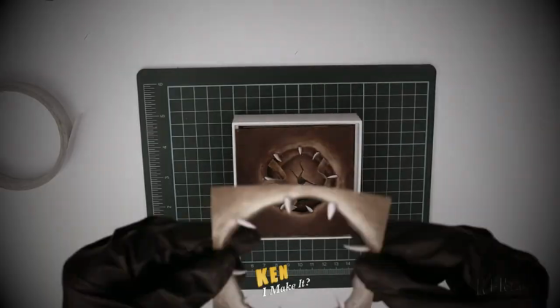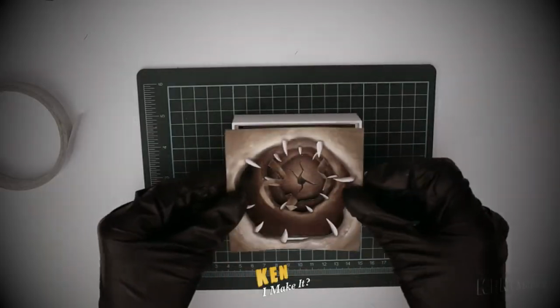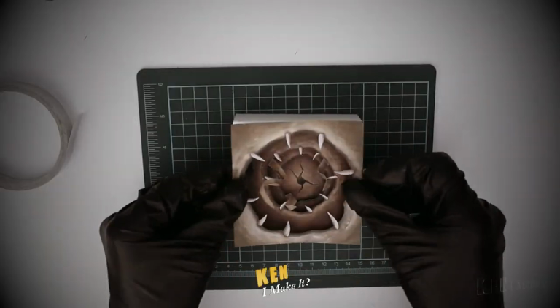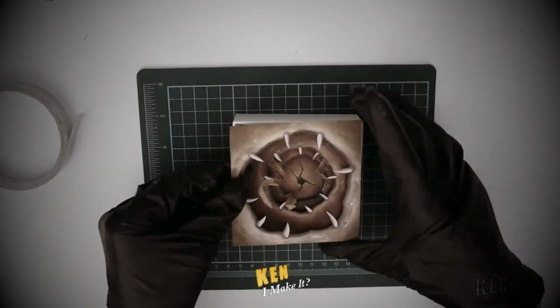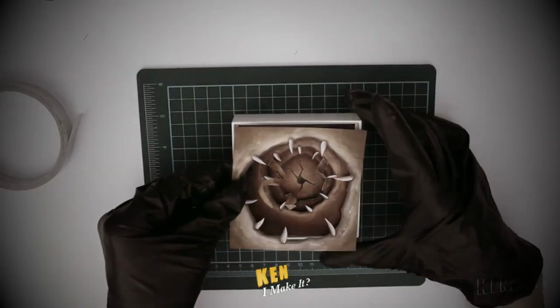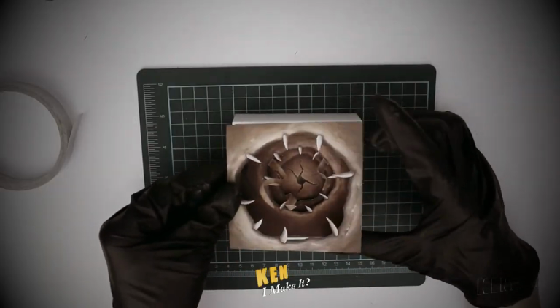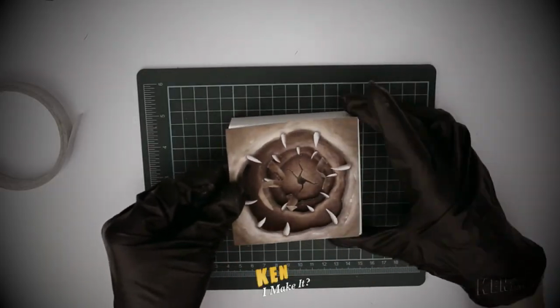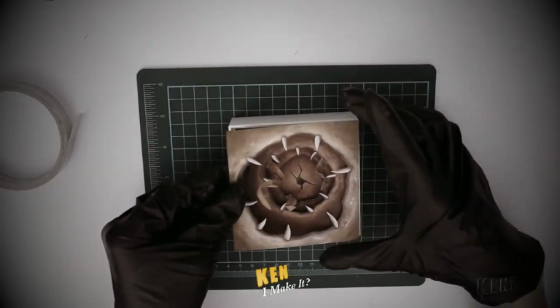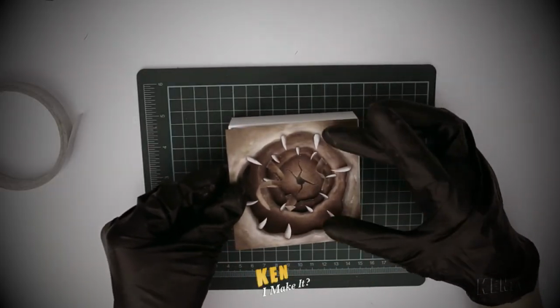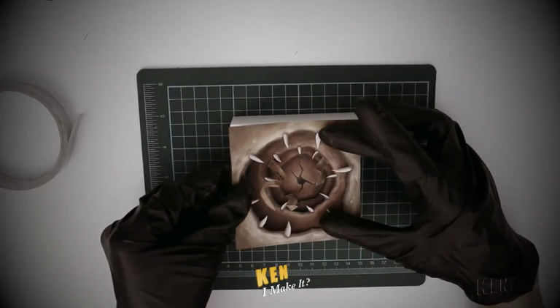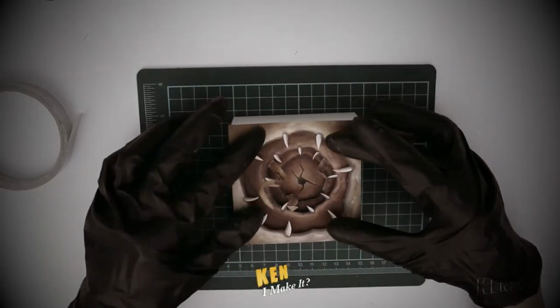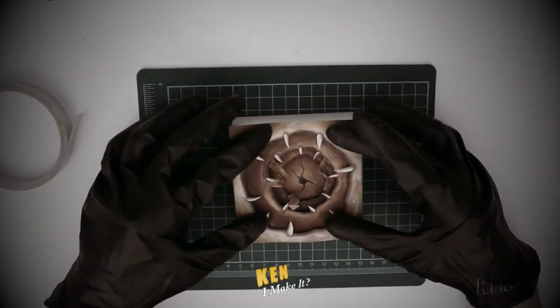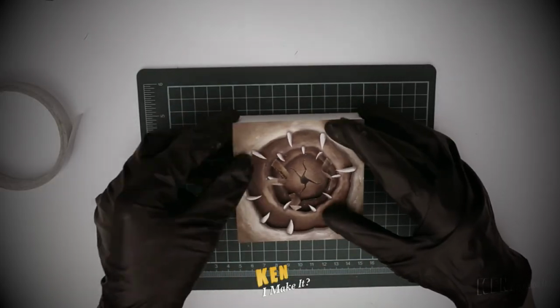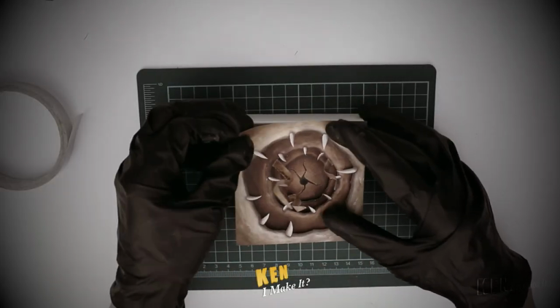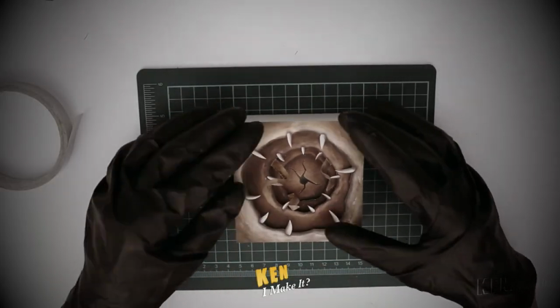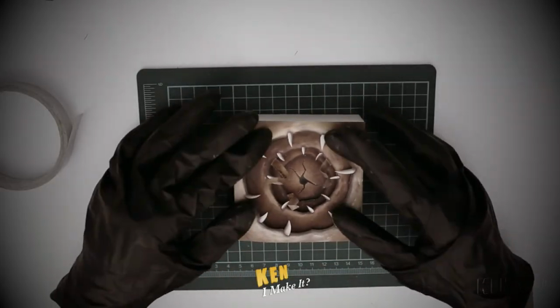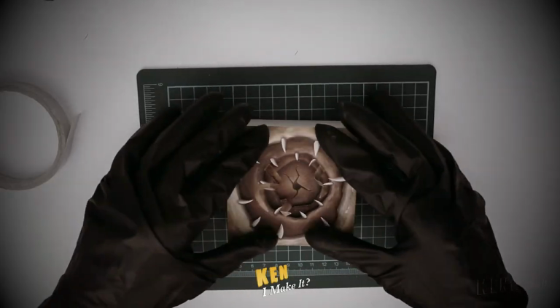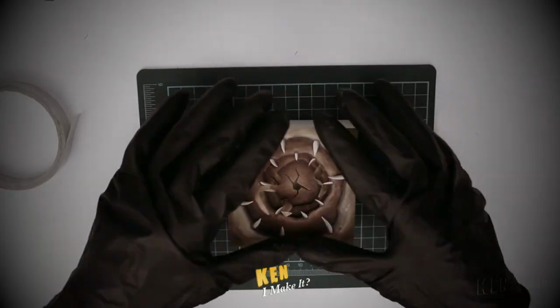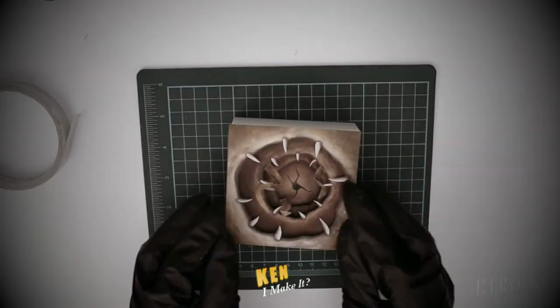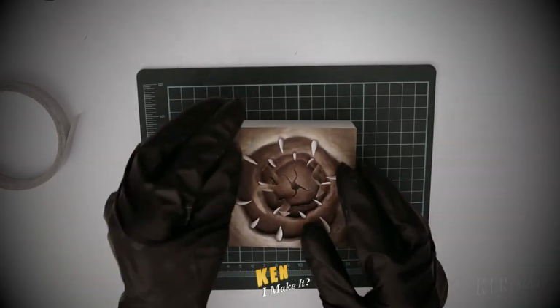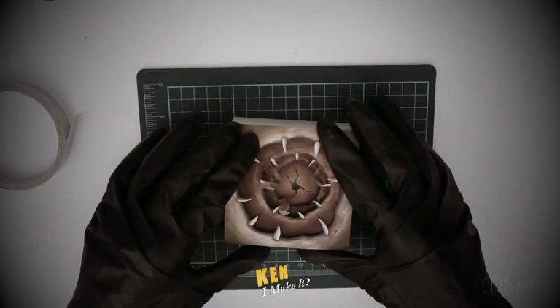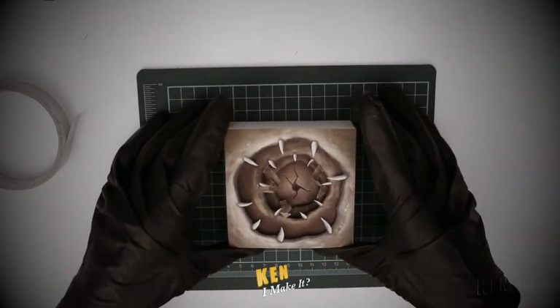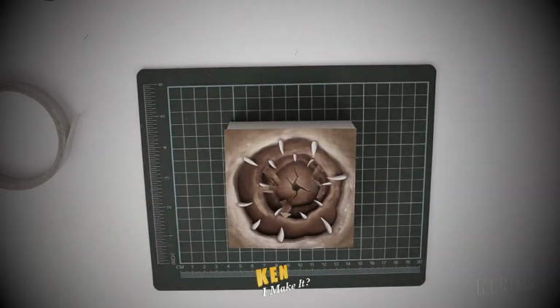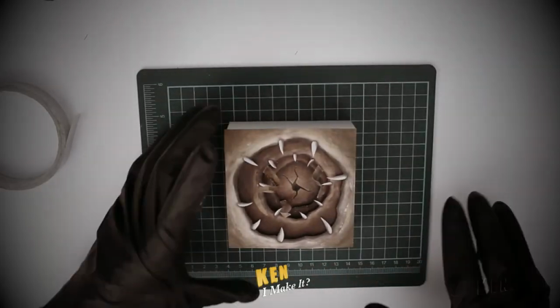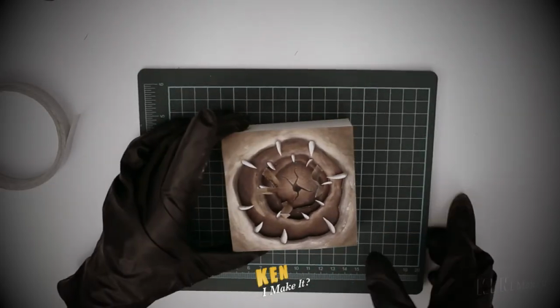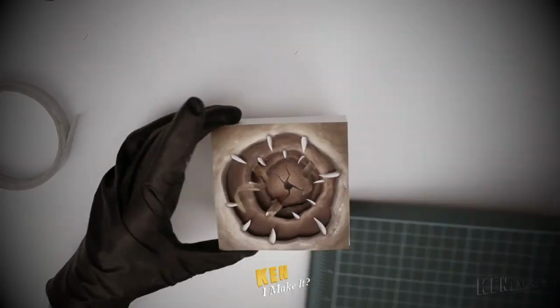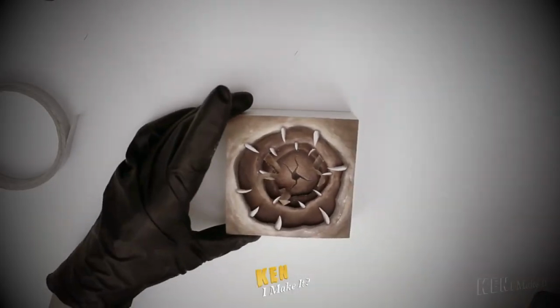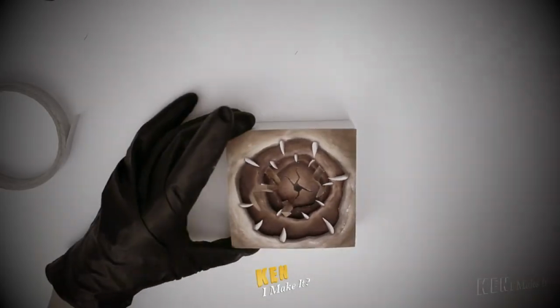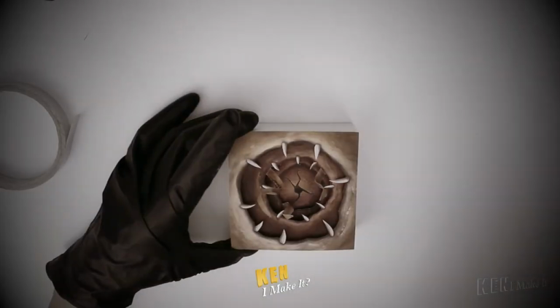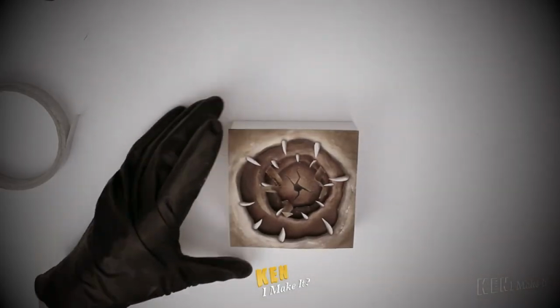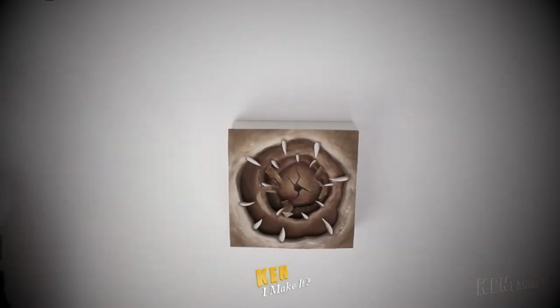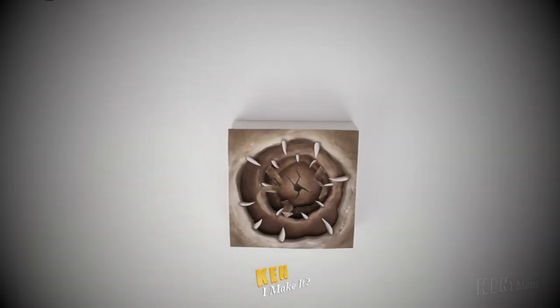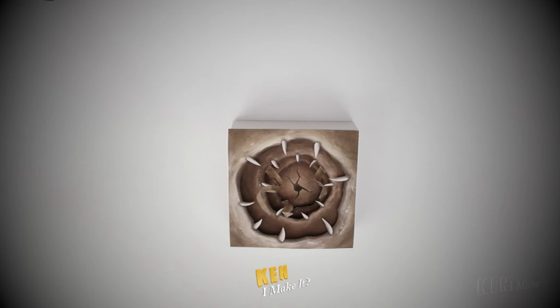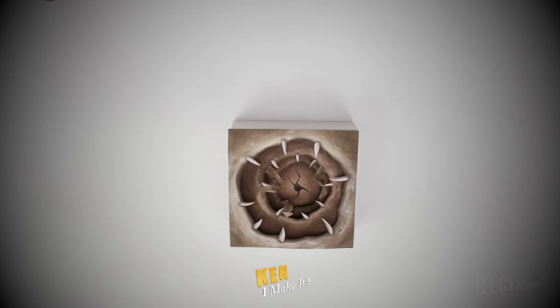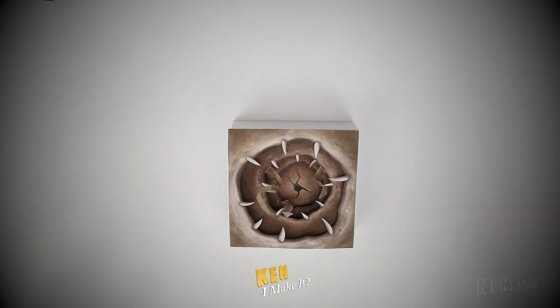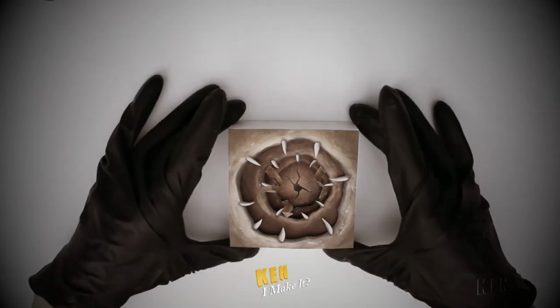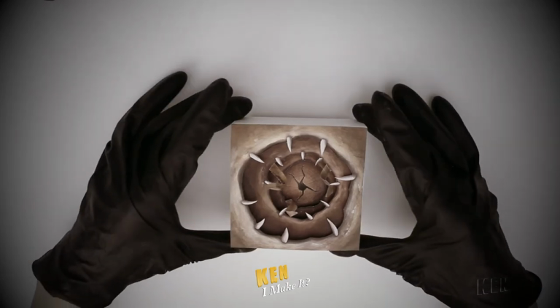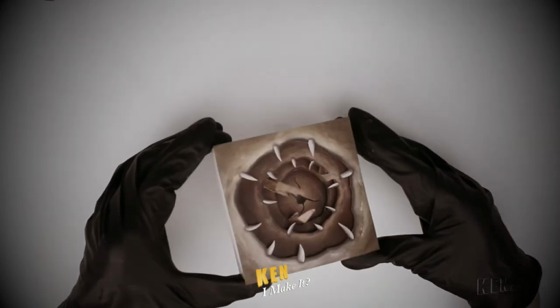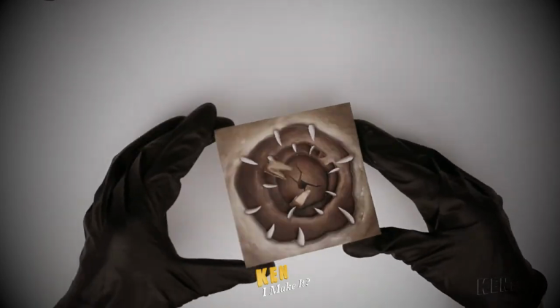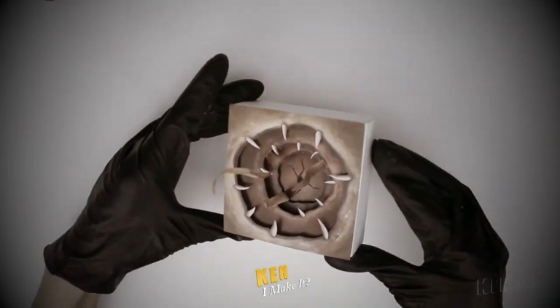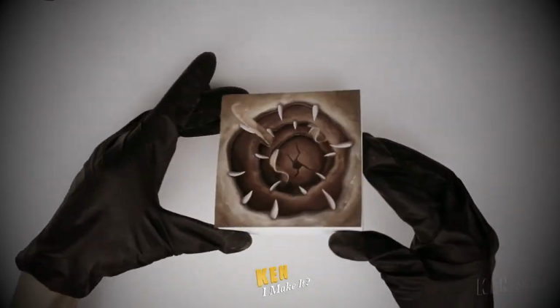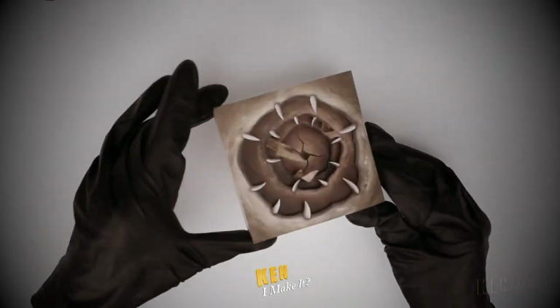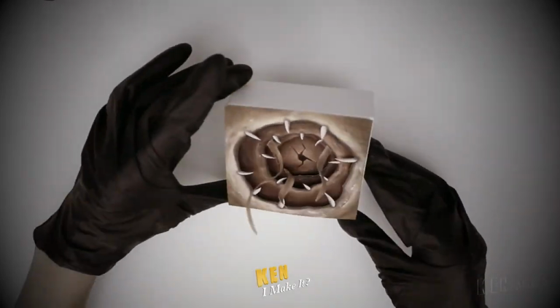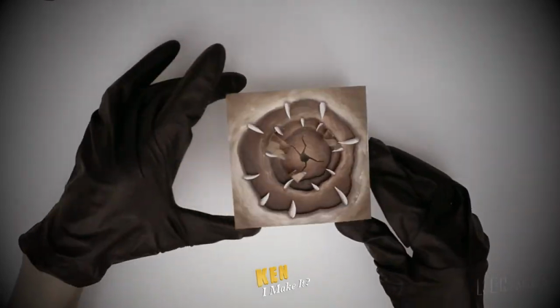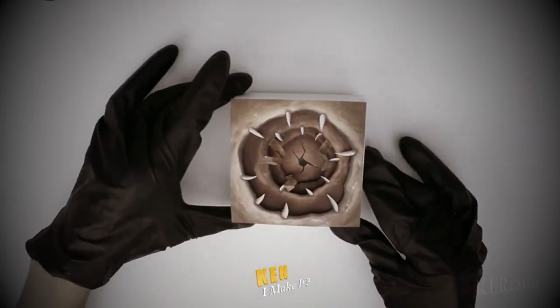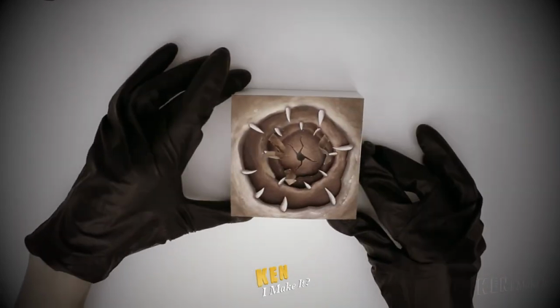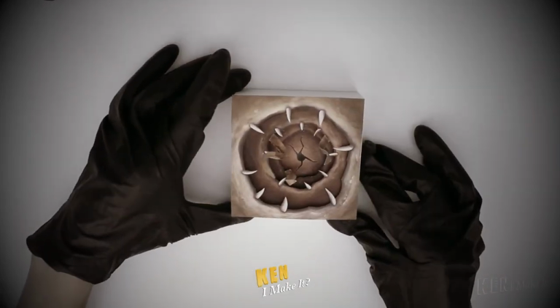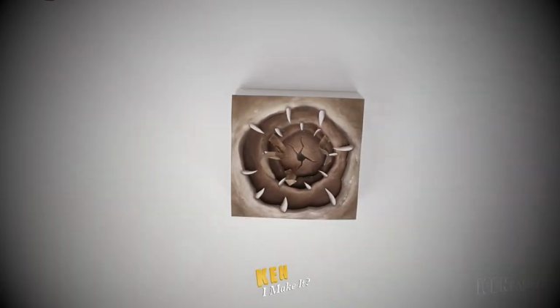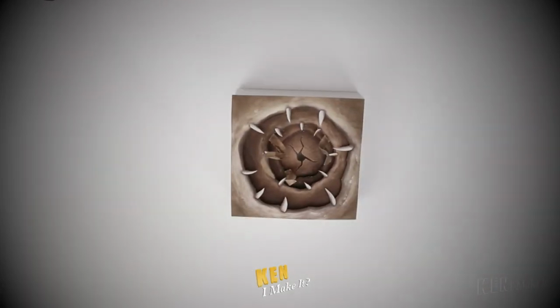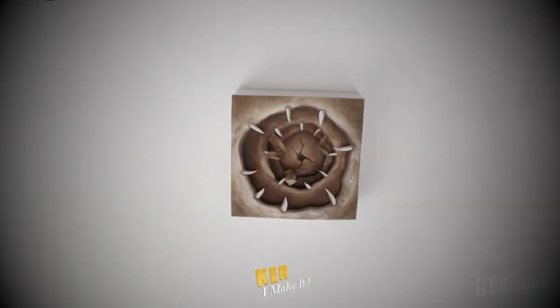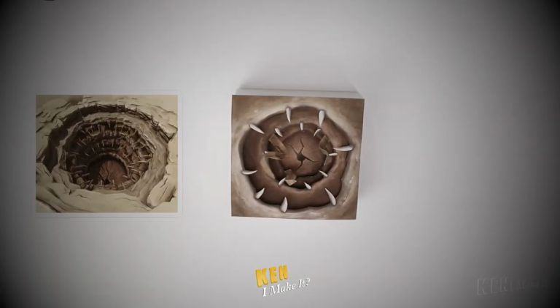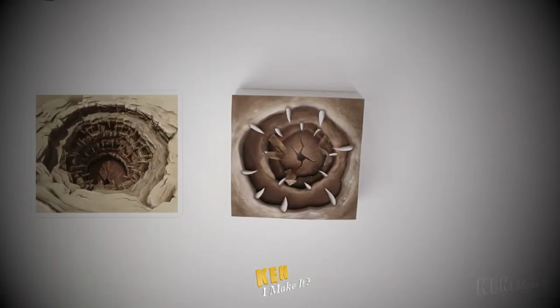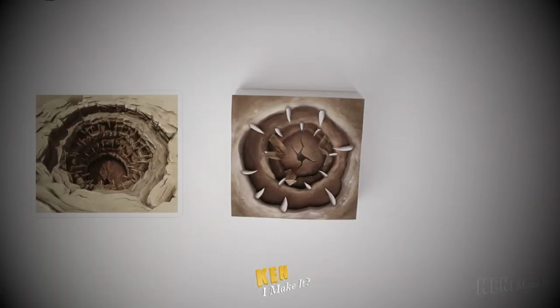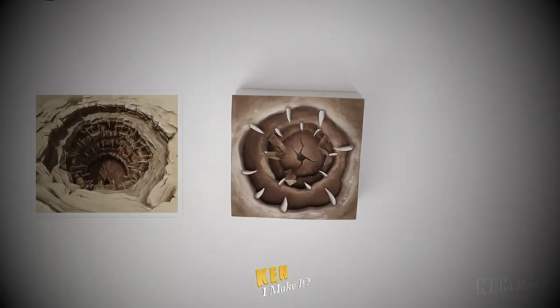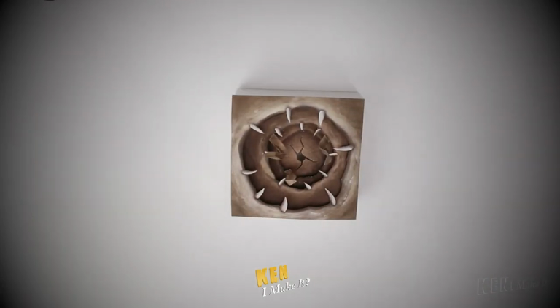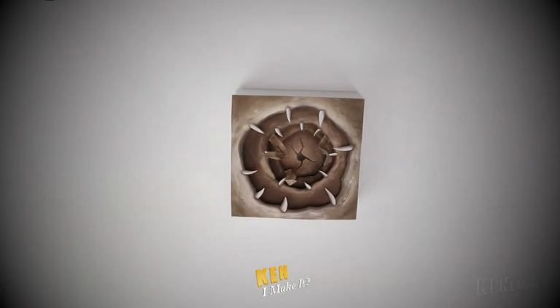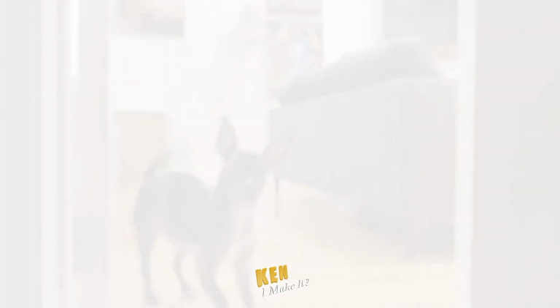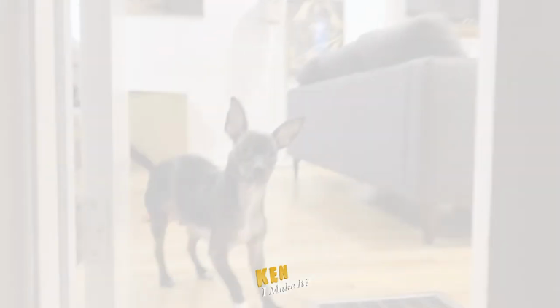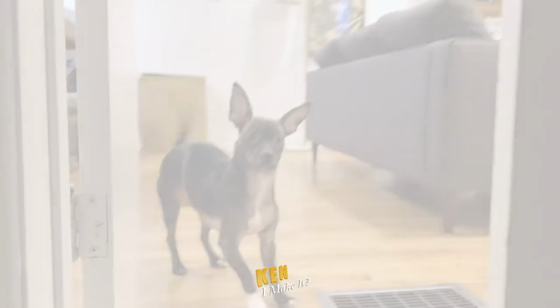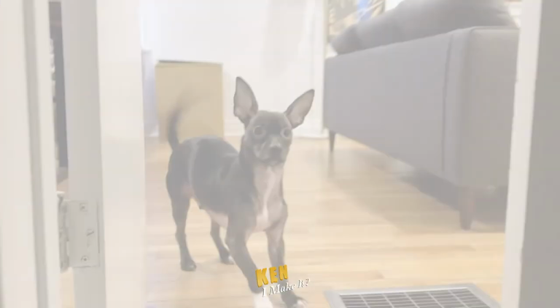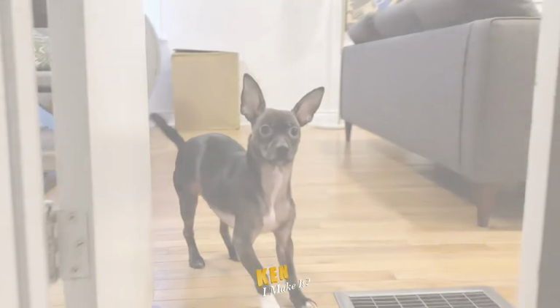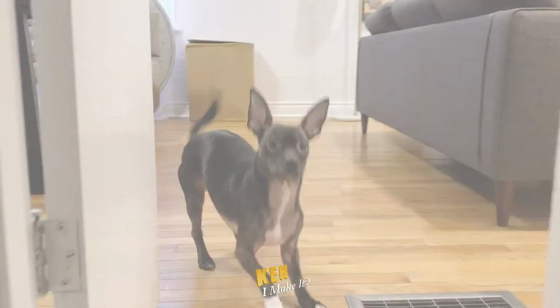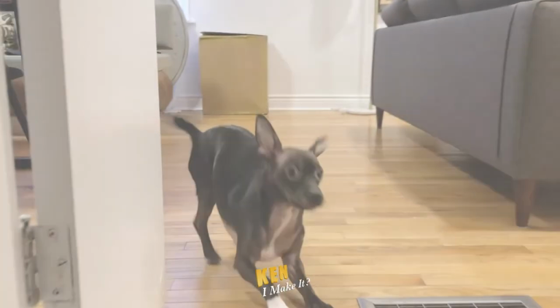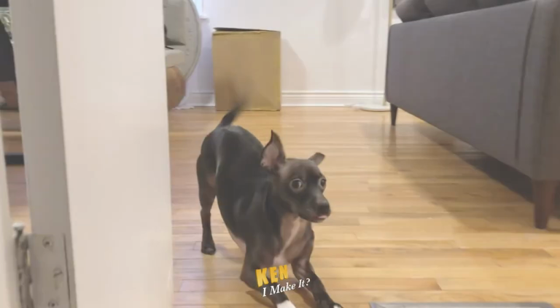Last week, I made the Sarlacc Pit from Star Wars with an AirPod box. Check it out if you haven't already.